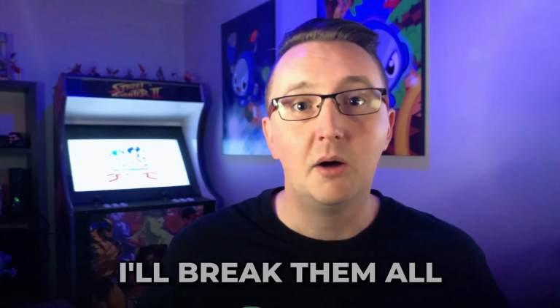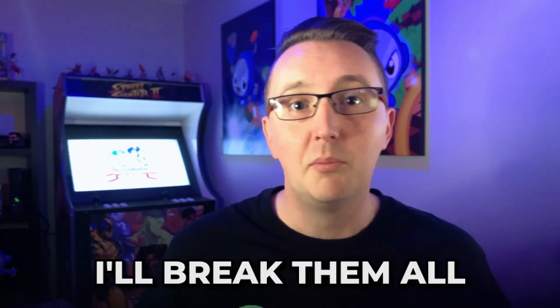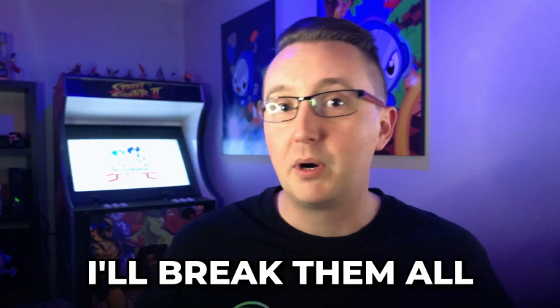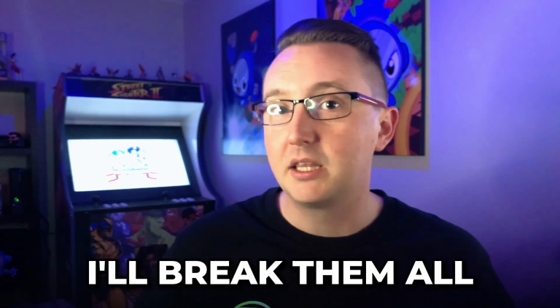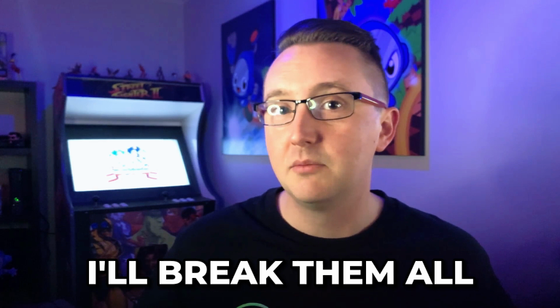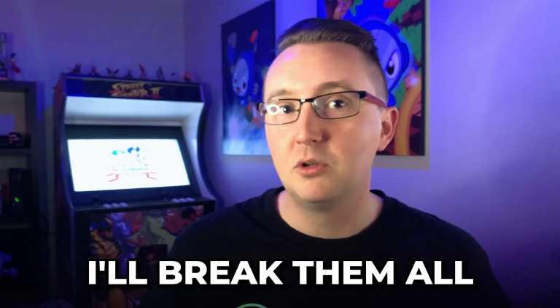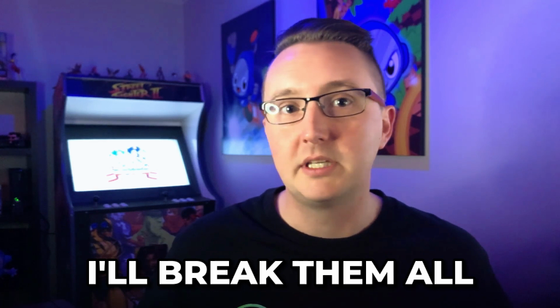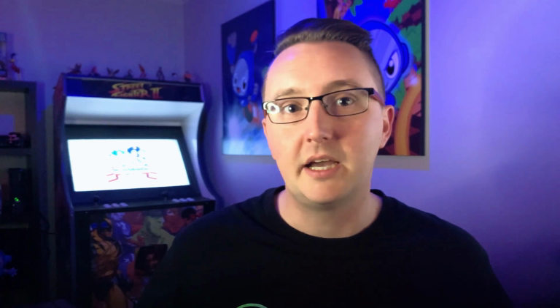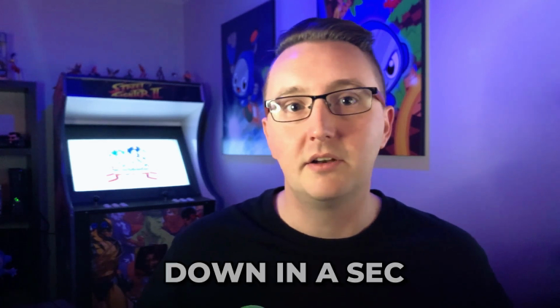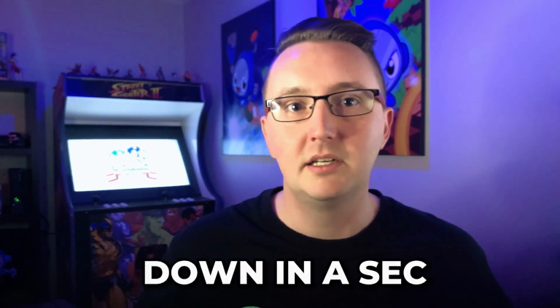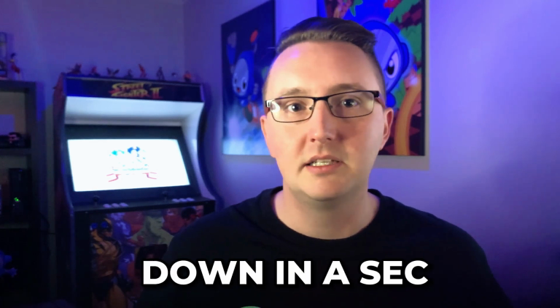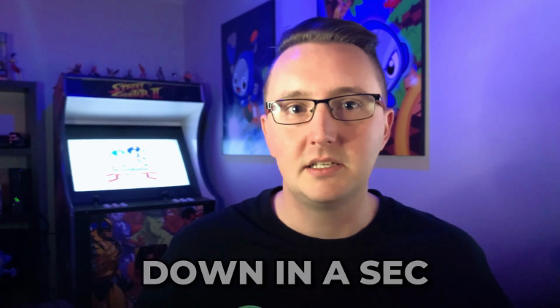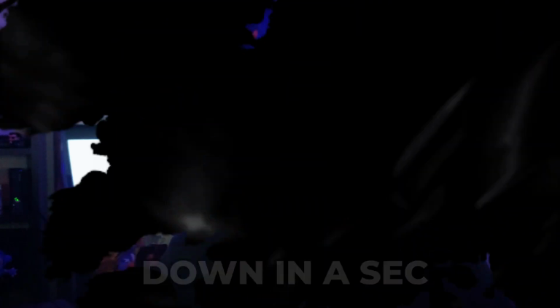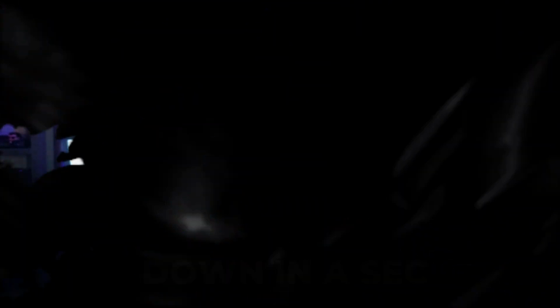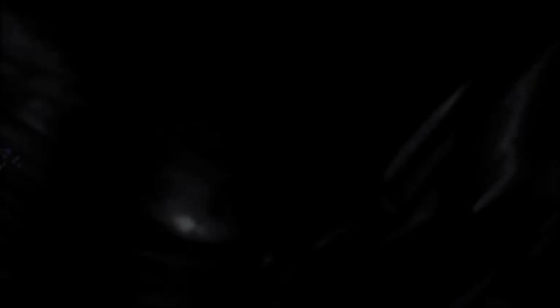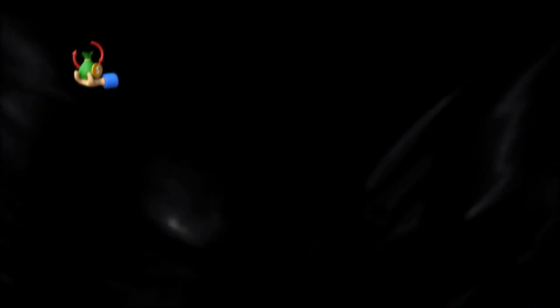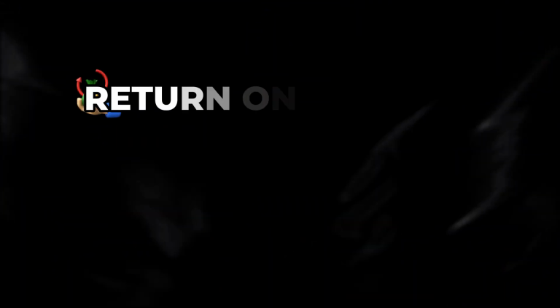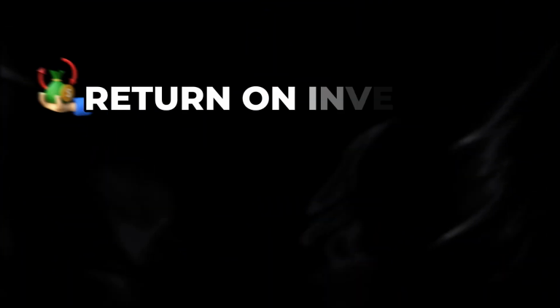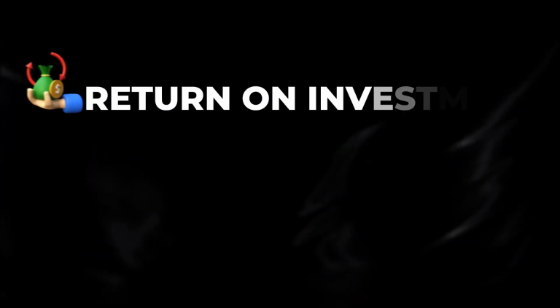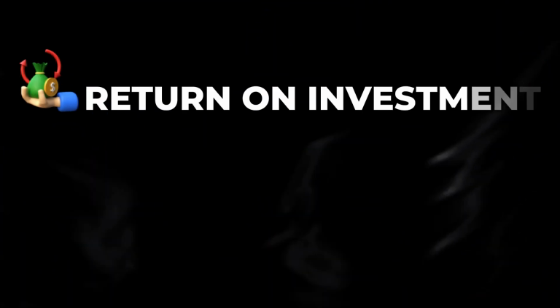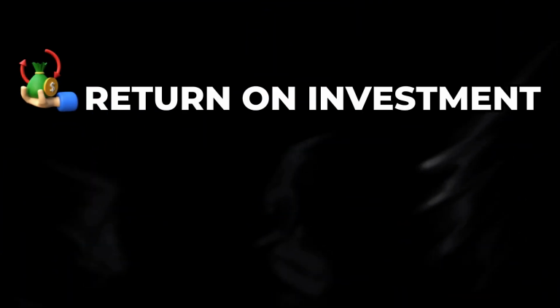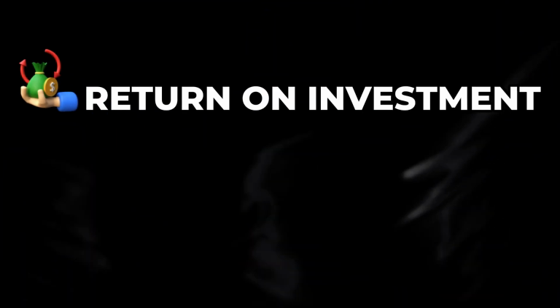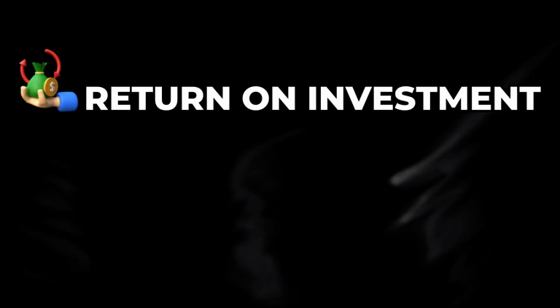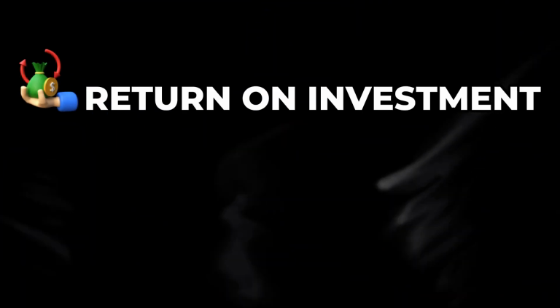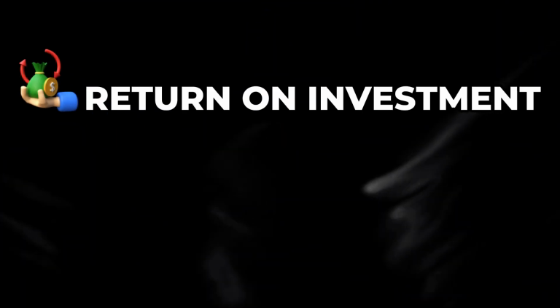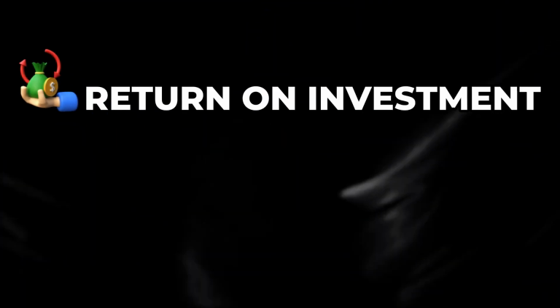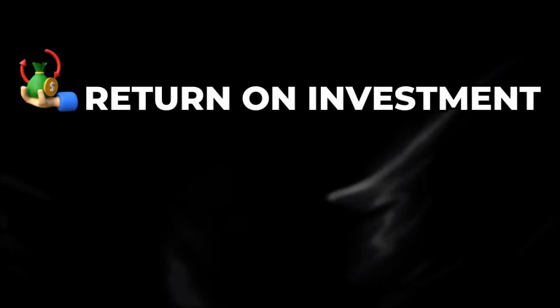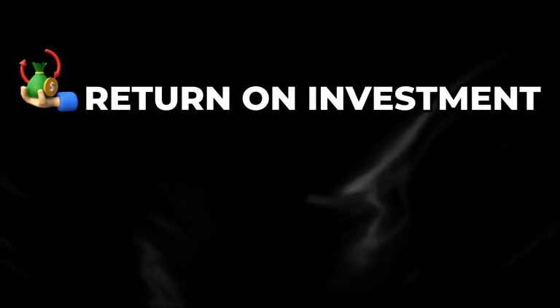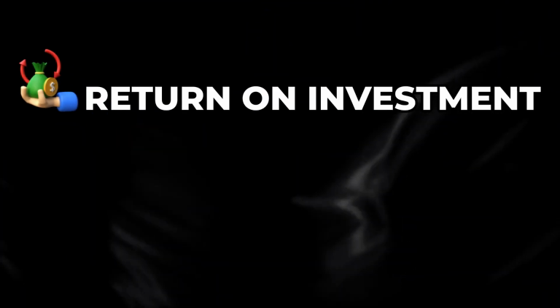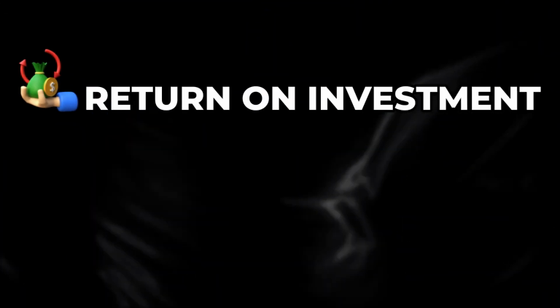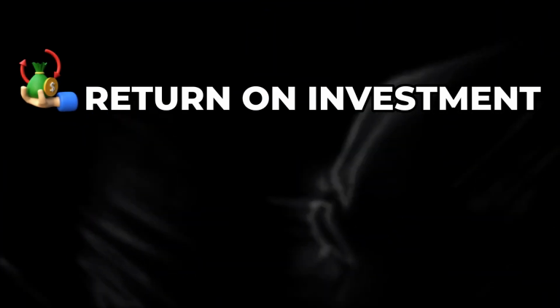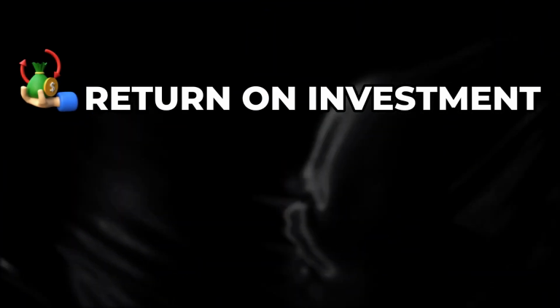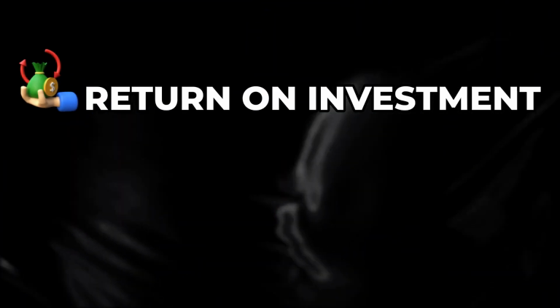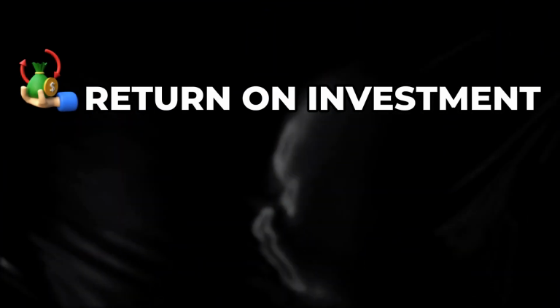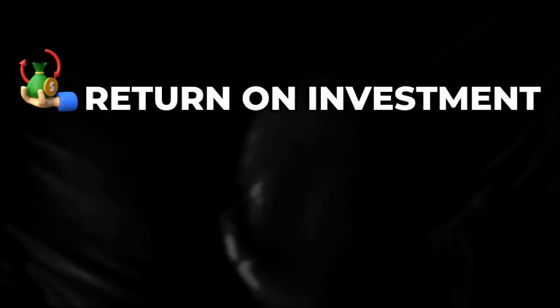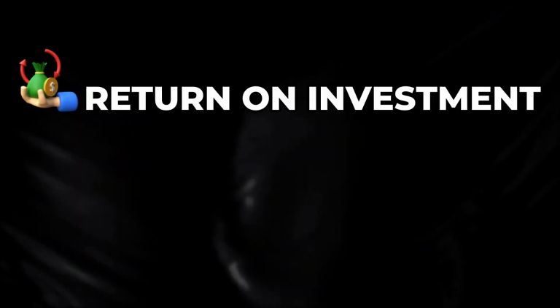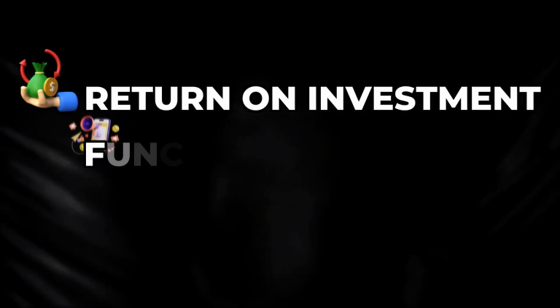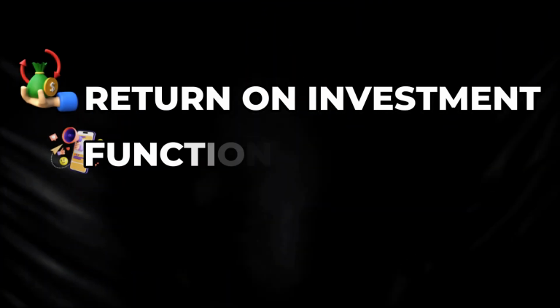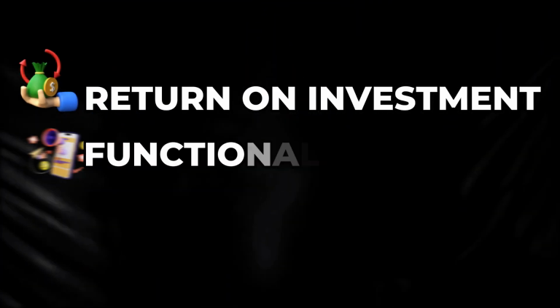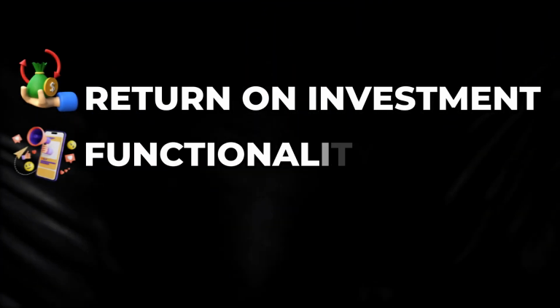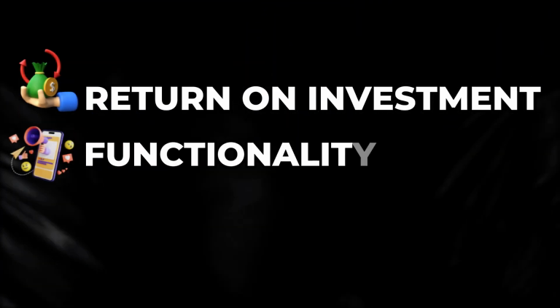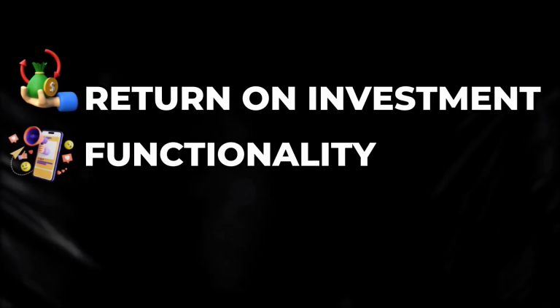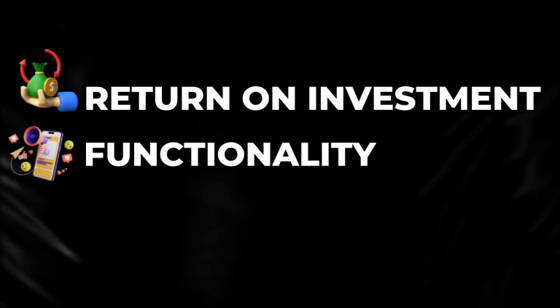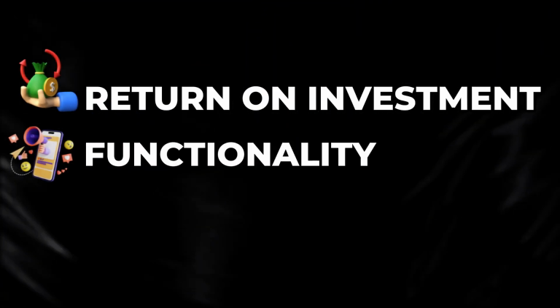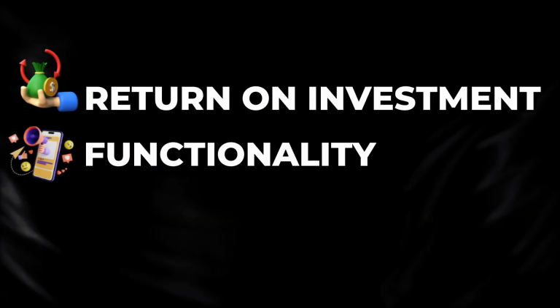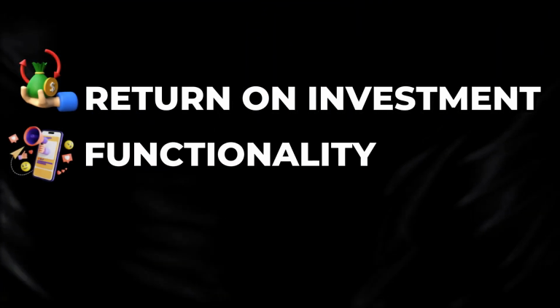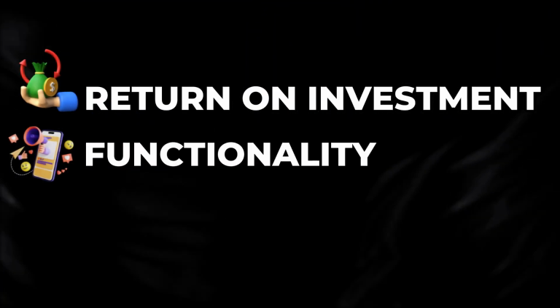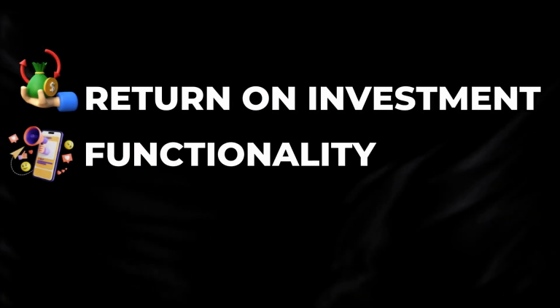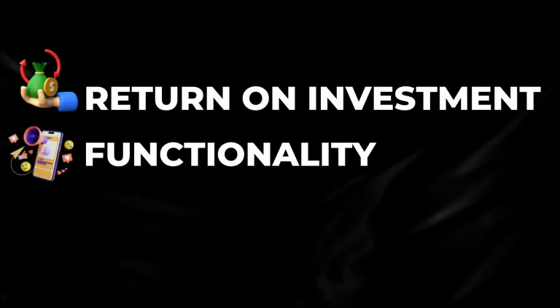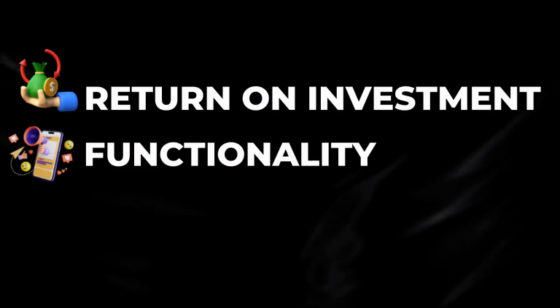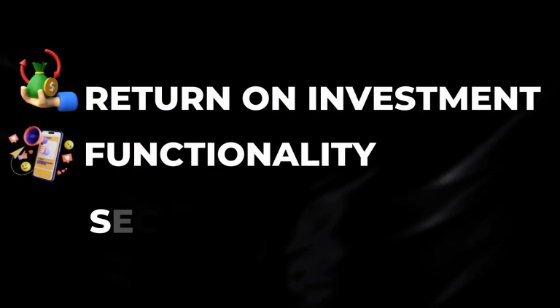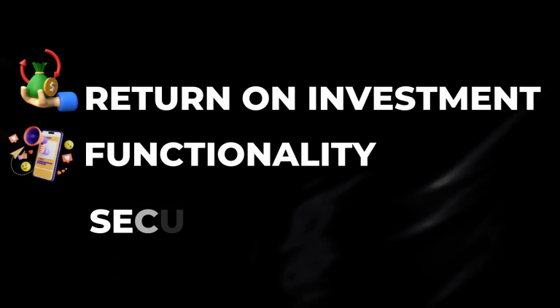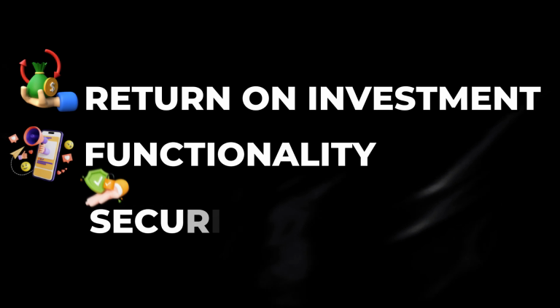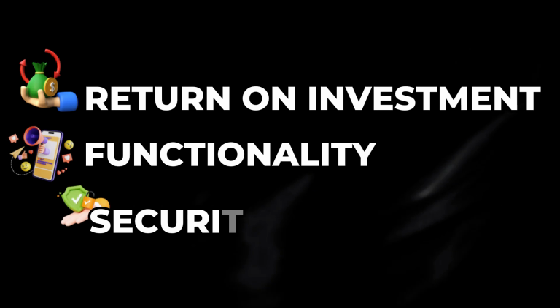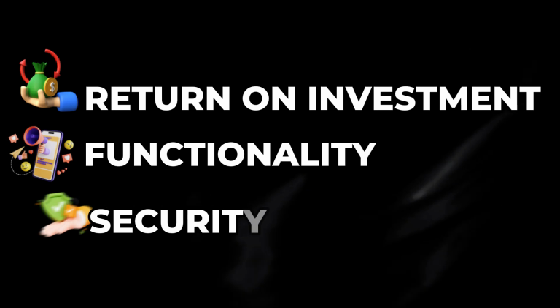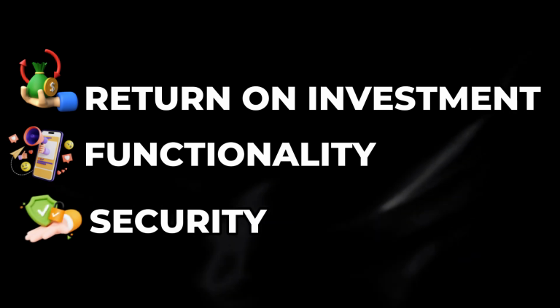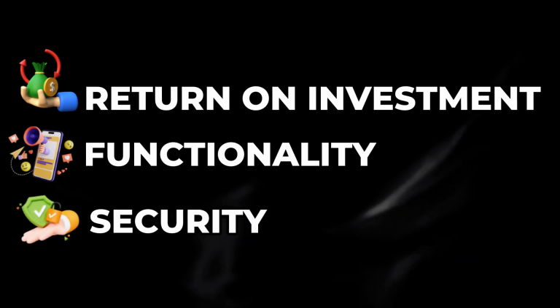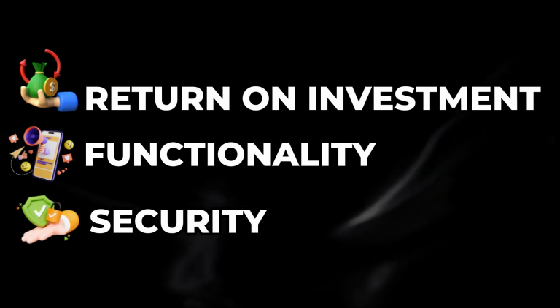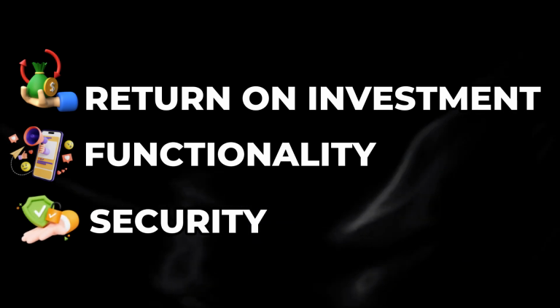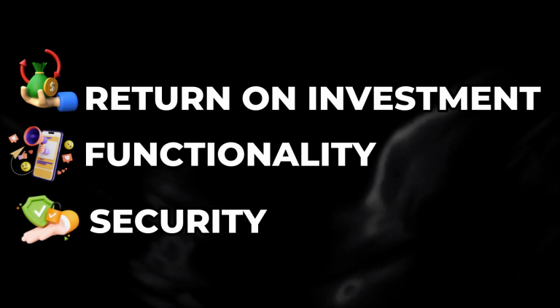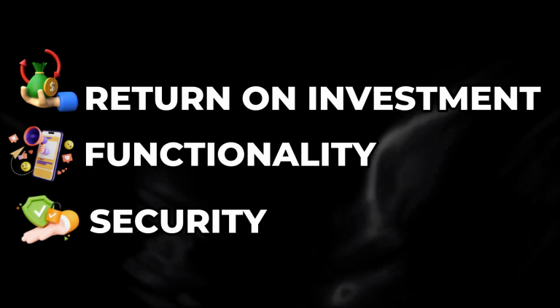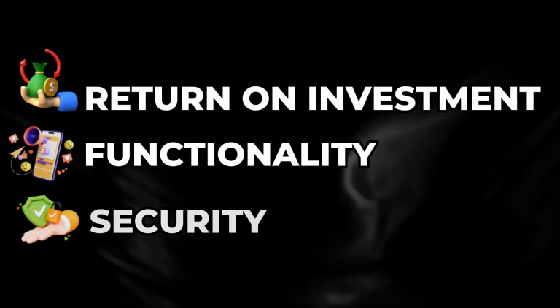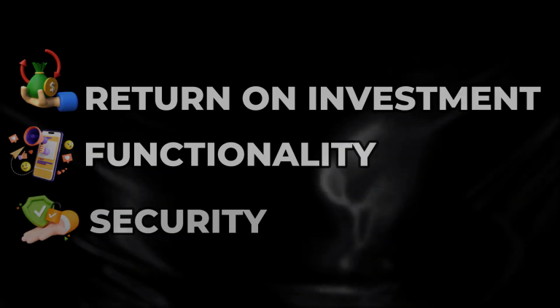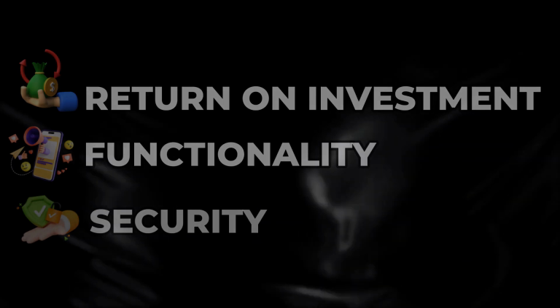I'll break them all down in a sec. Number one: return on investment. Number two: functionality. And number three: security.